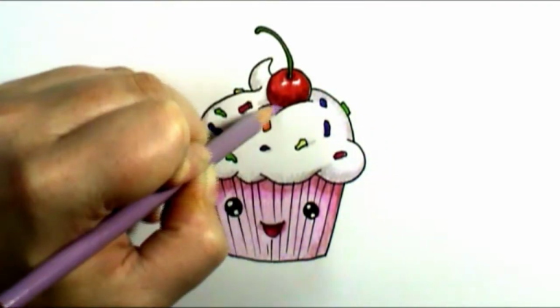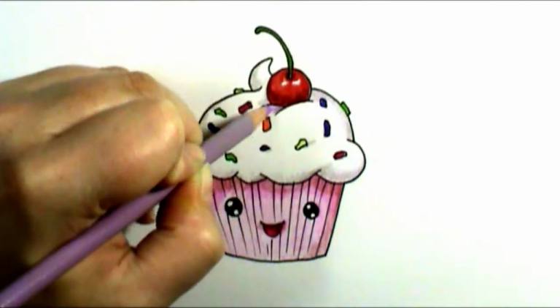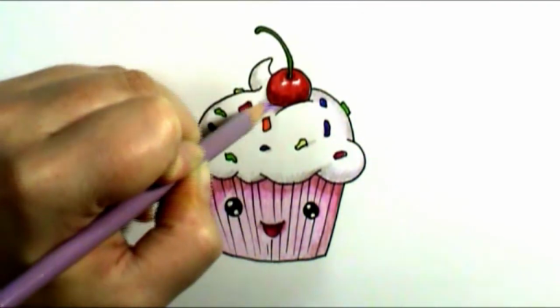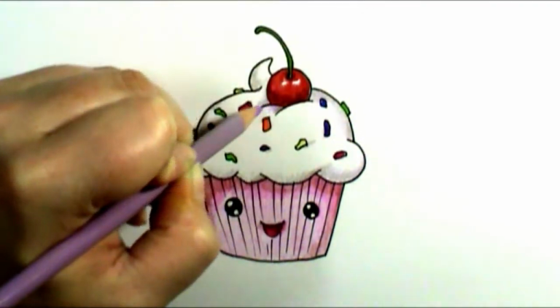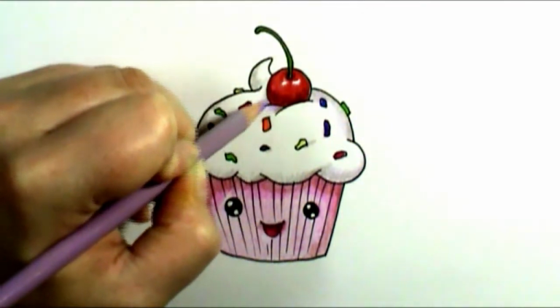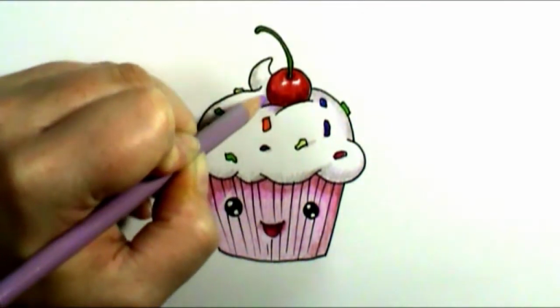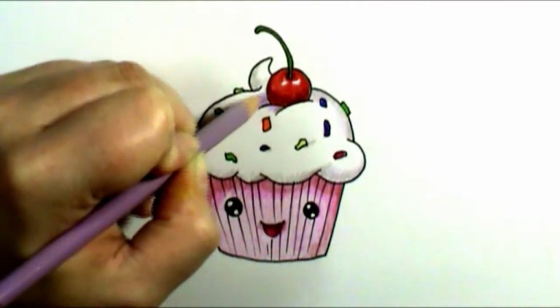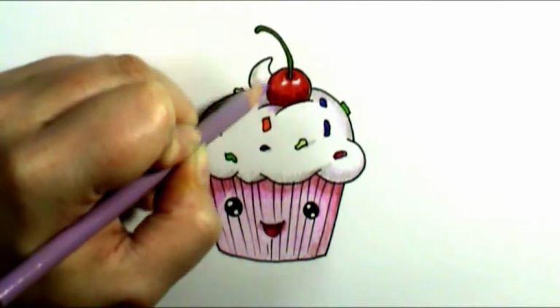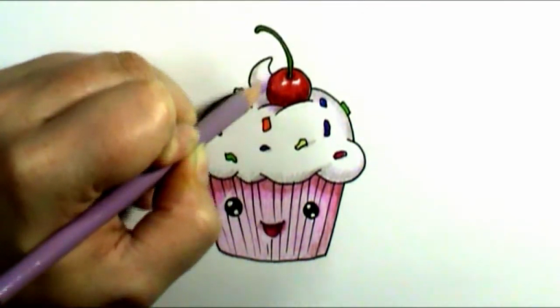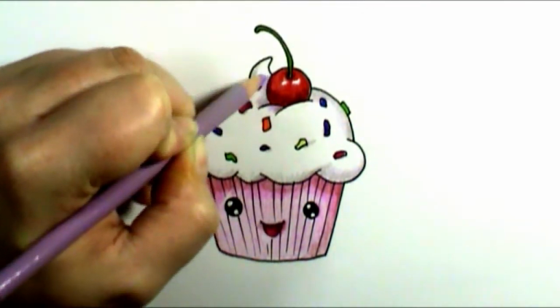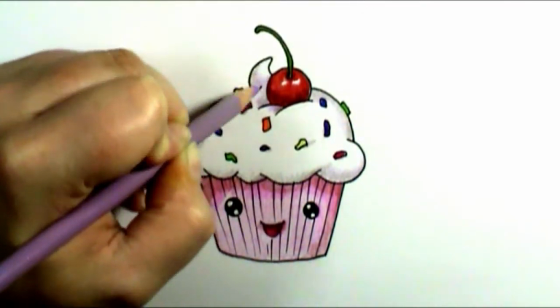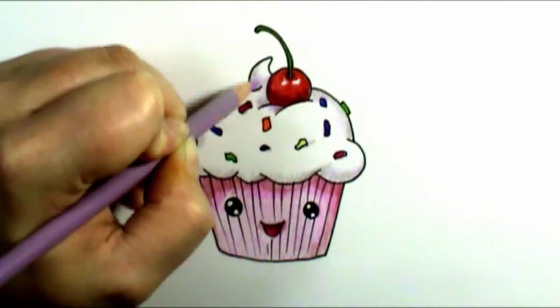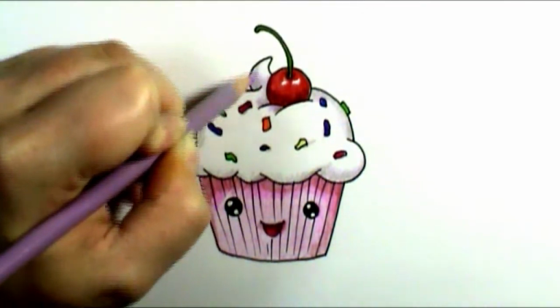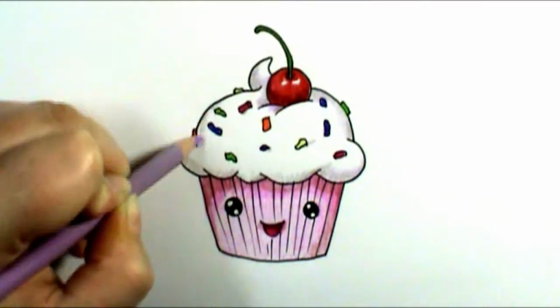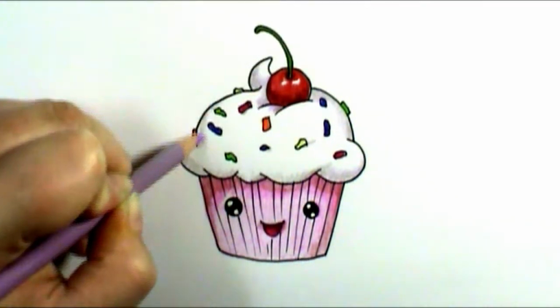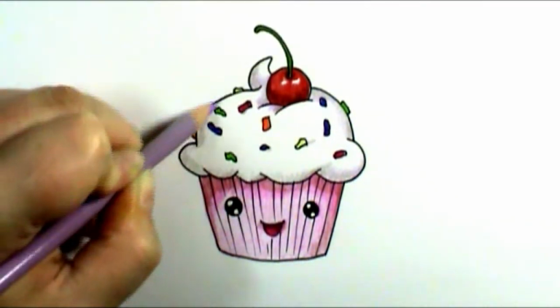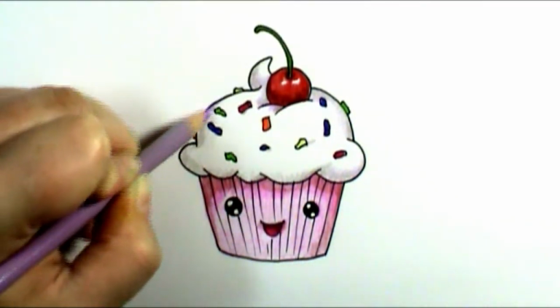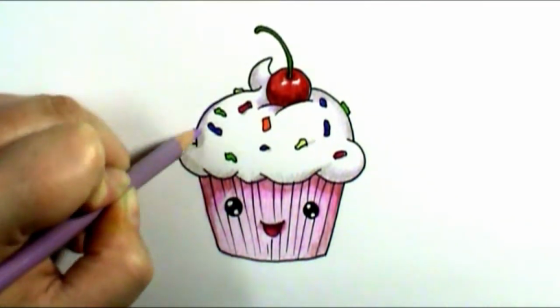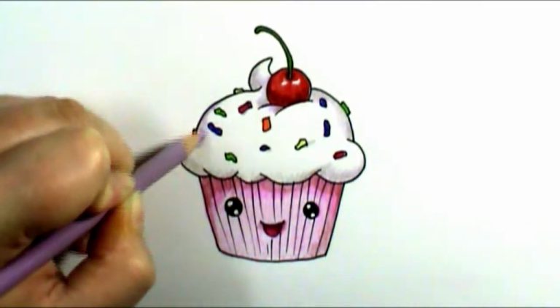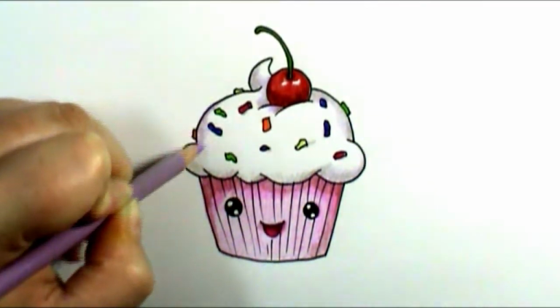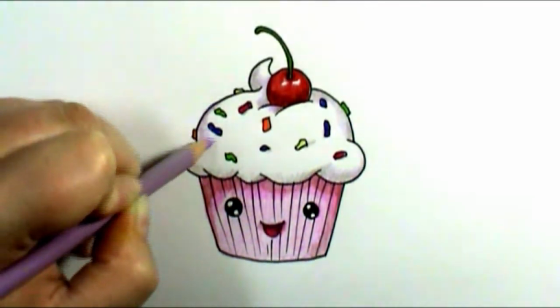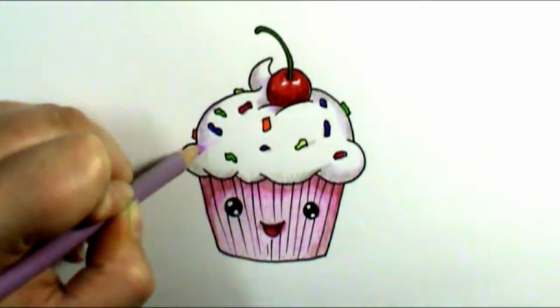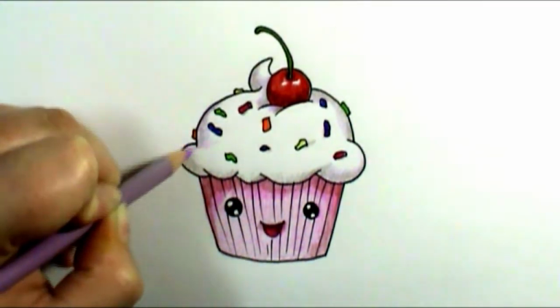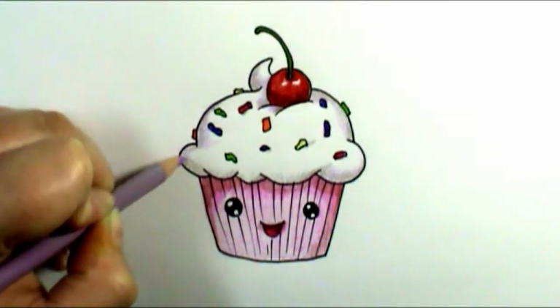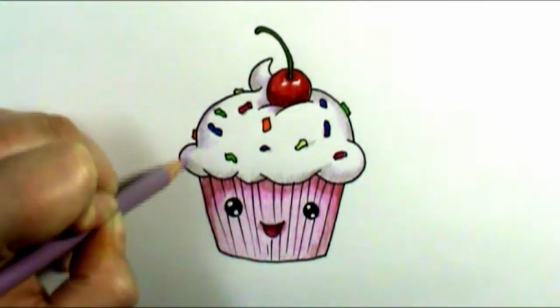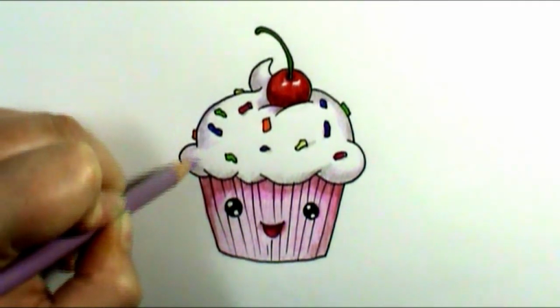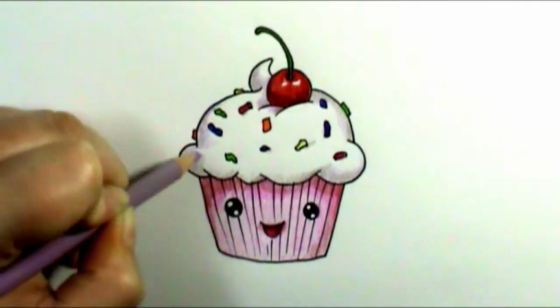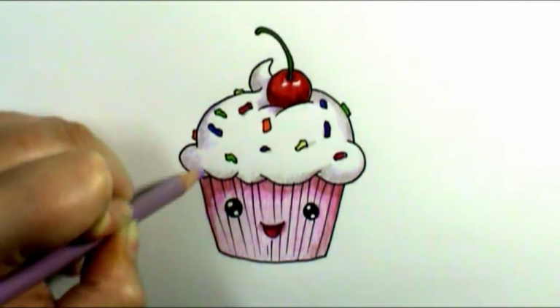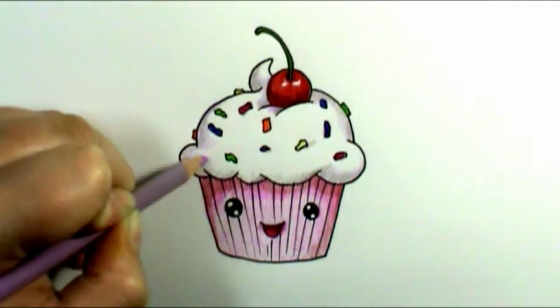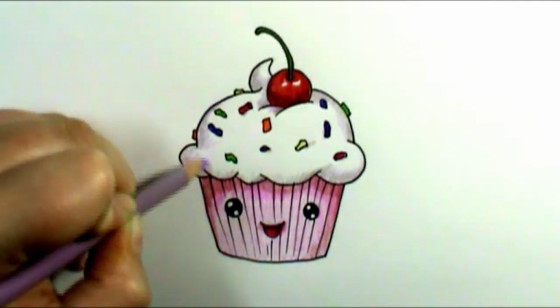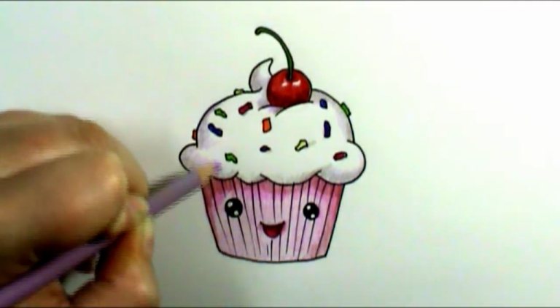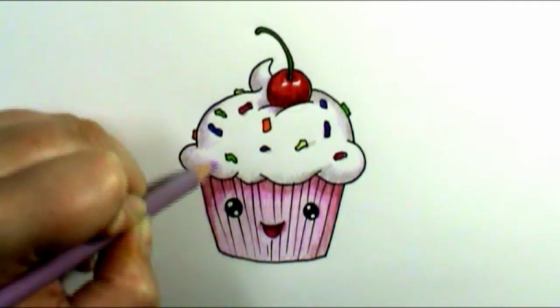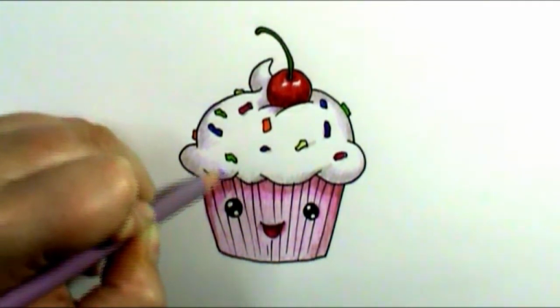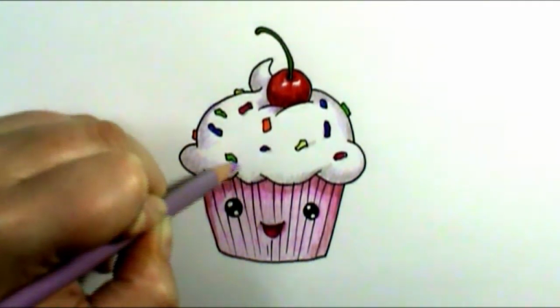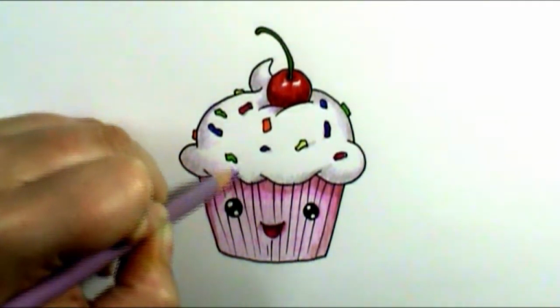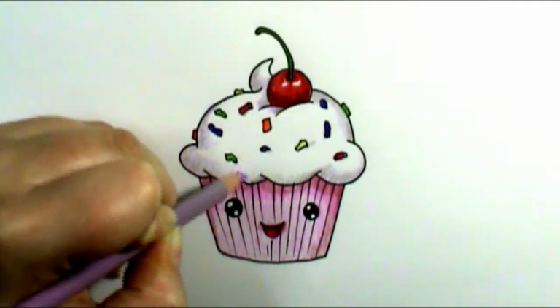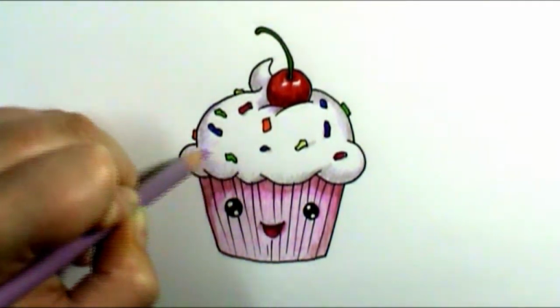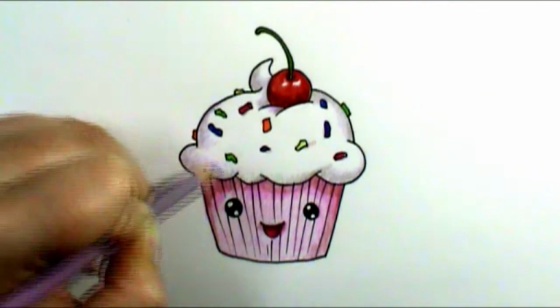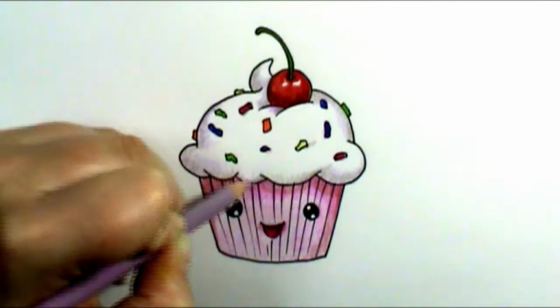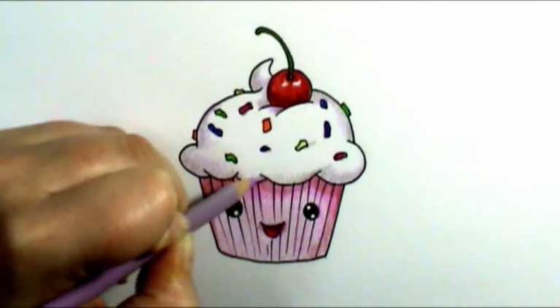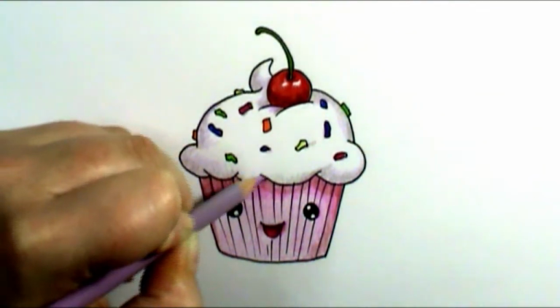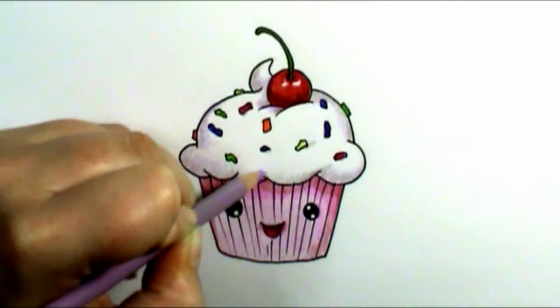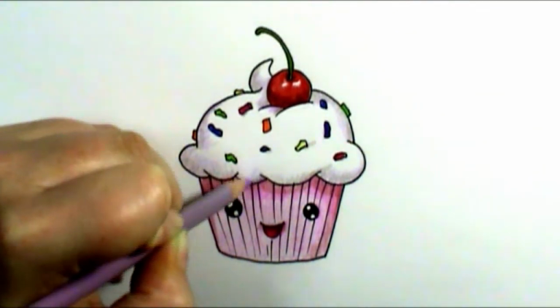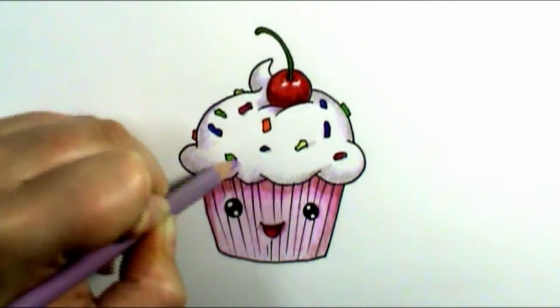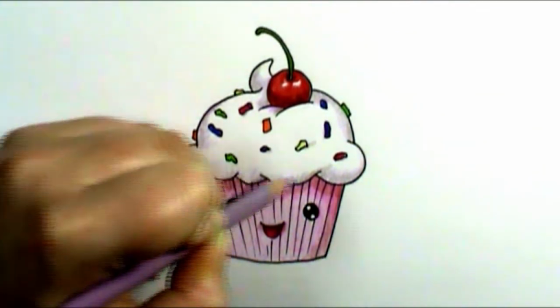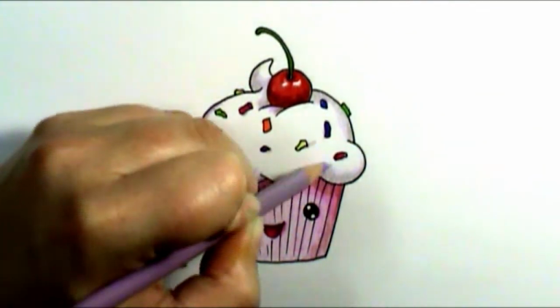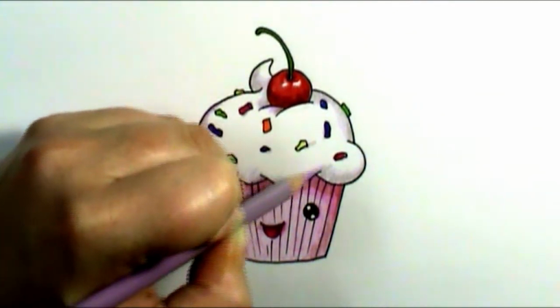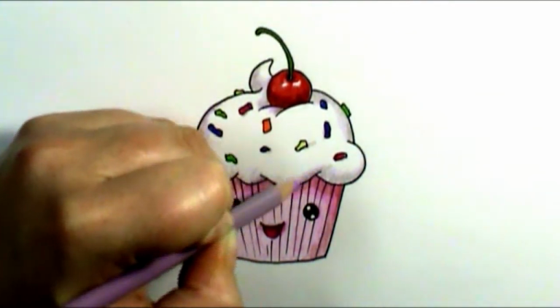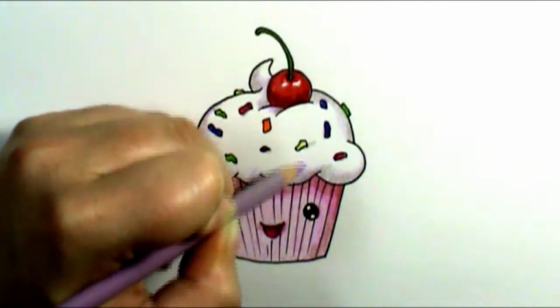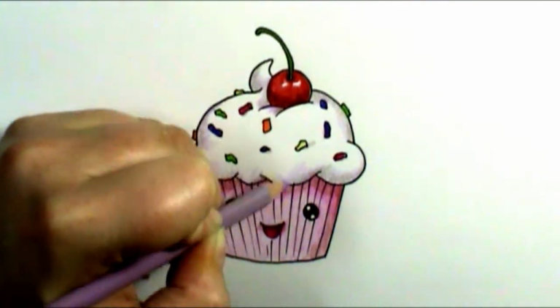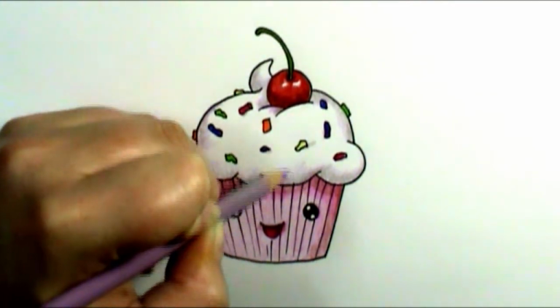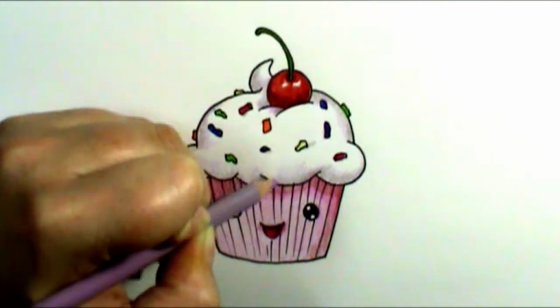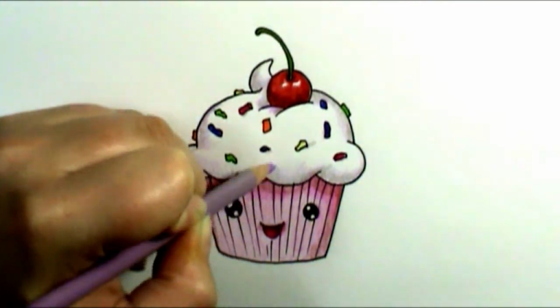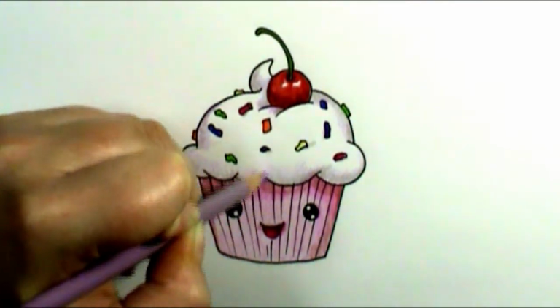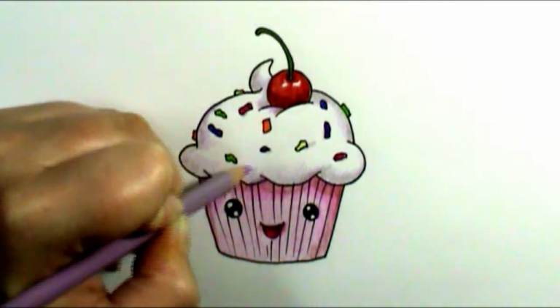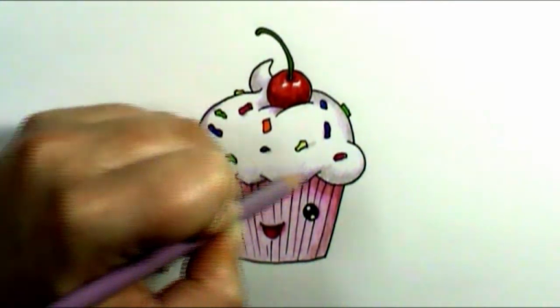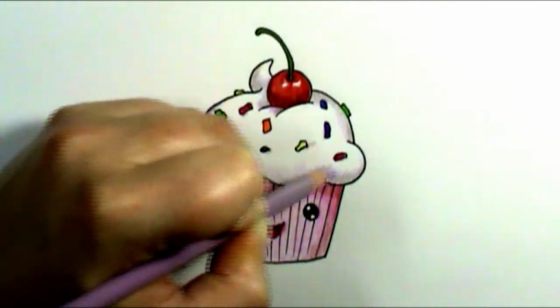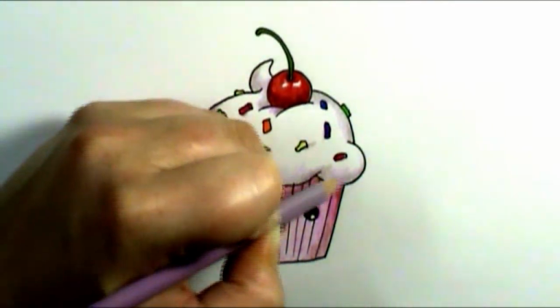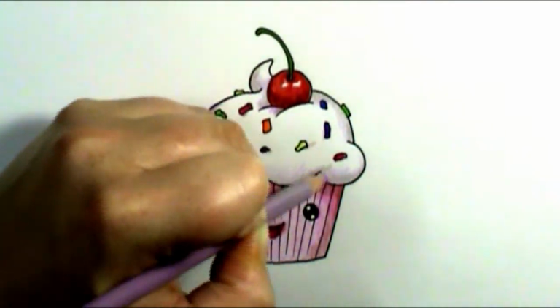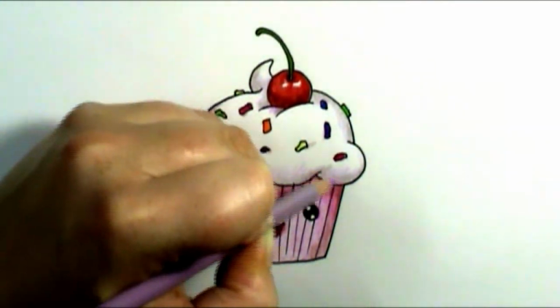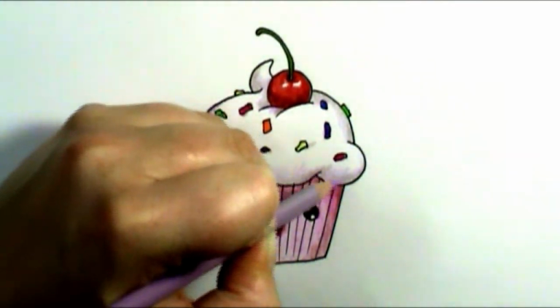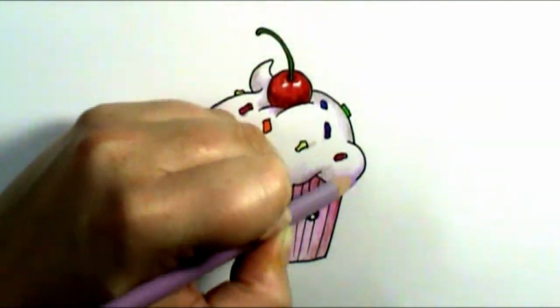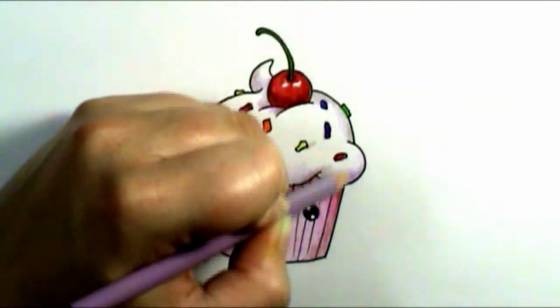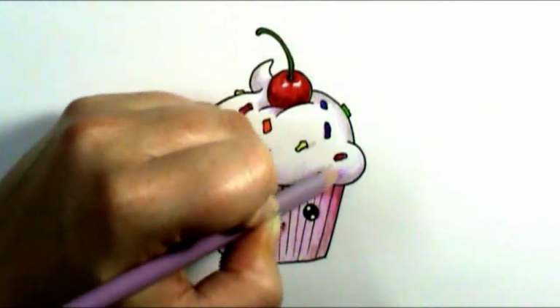Then I'm simply going to add a little bit of ground shadow and a few more details, and then we're just about done.